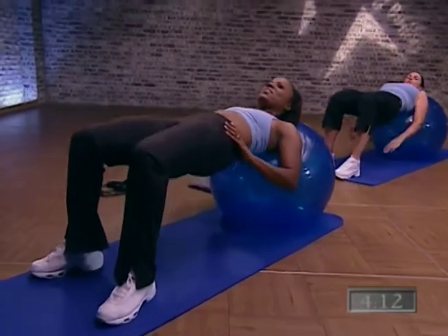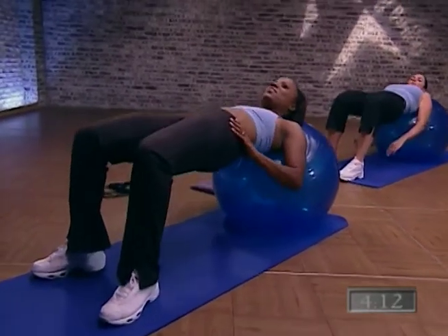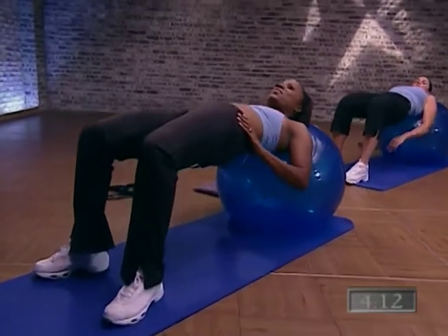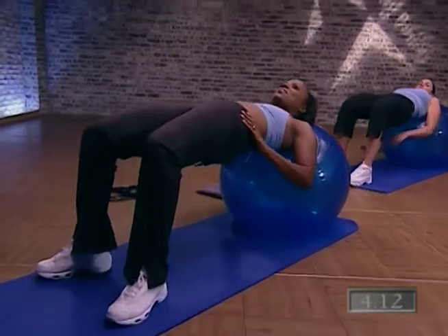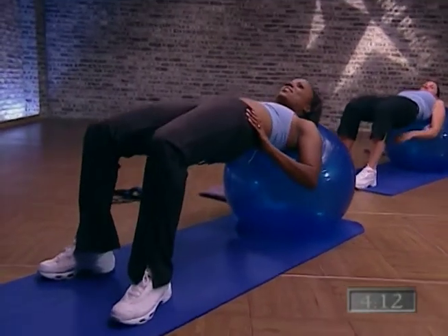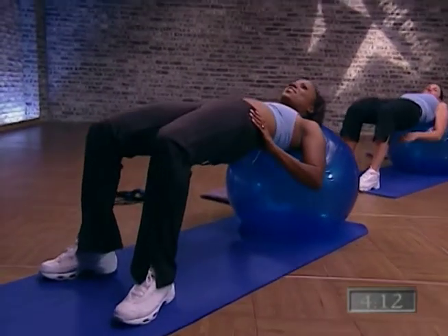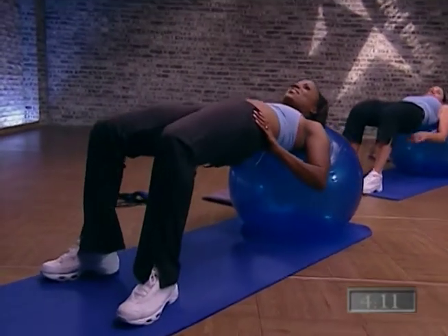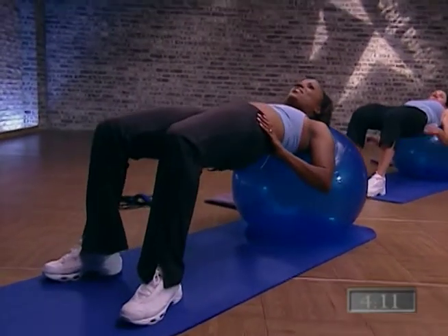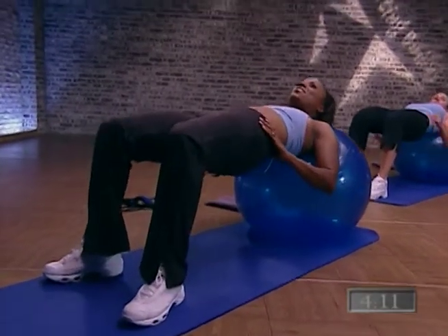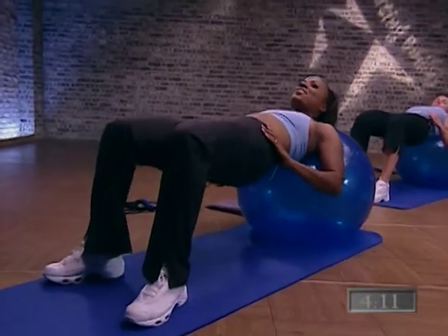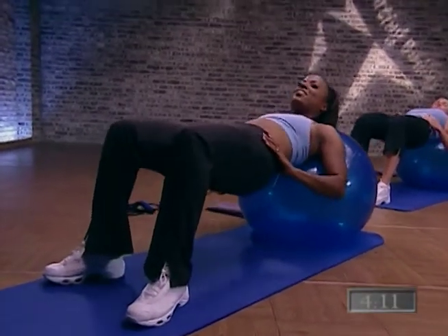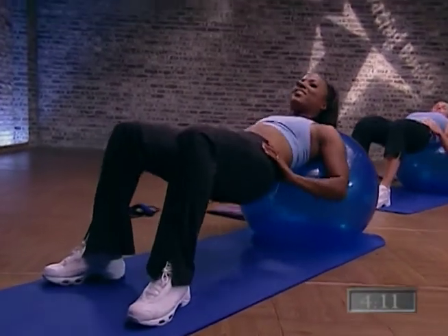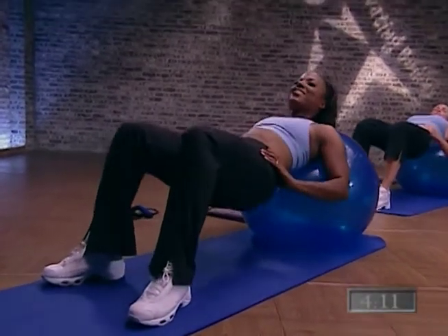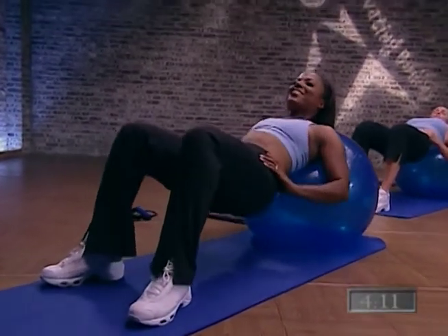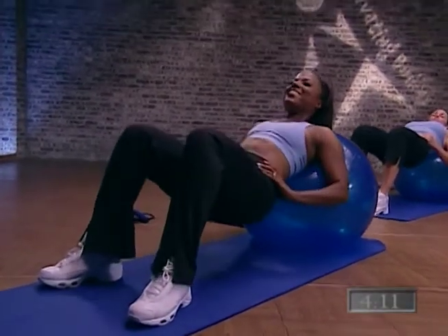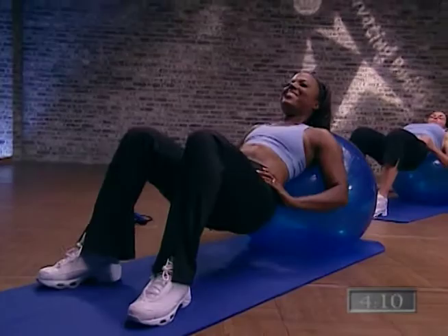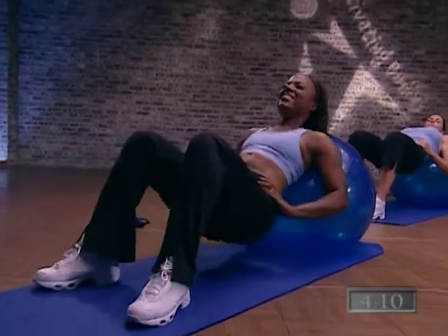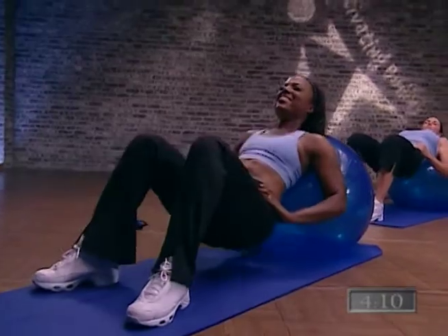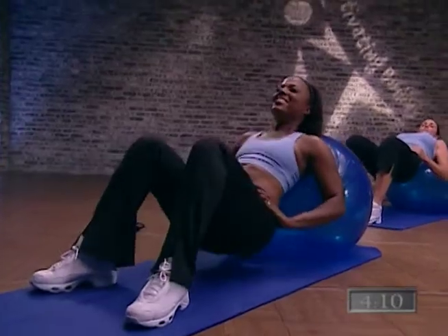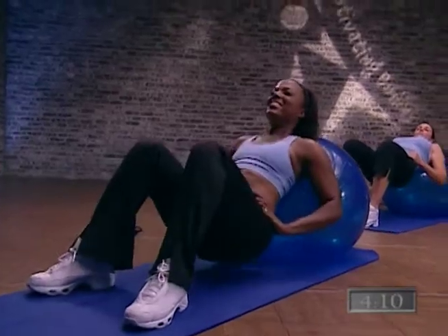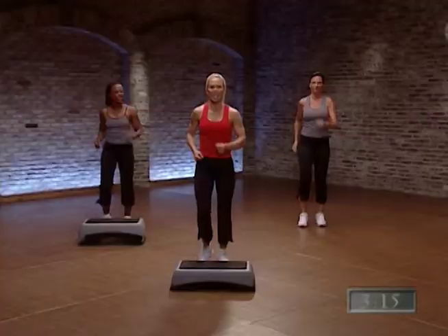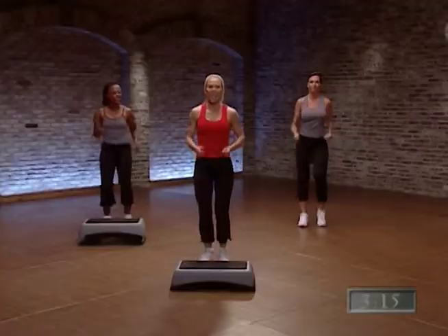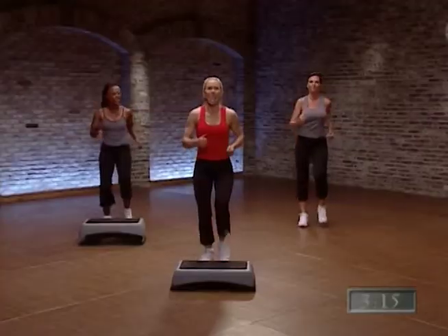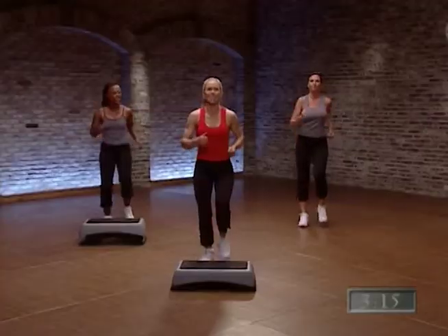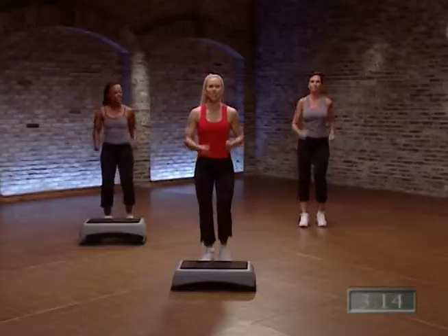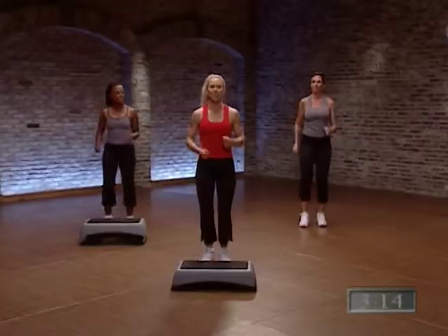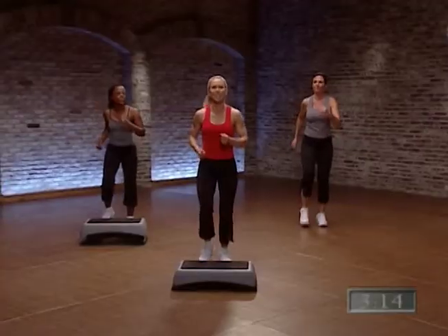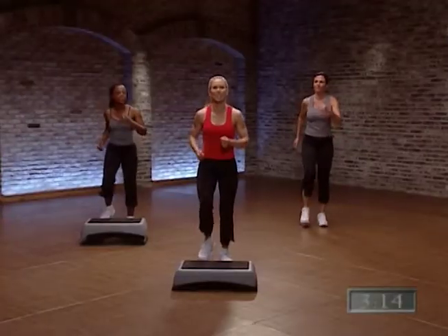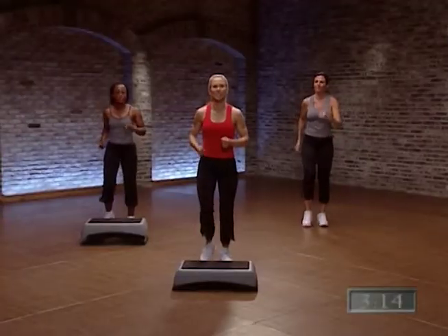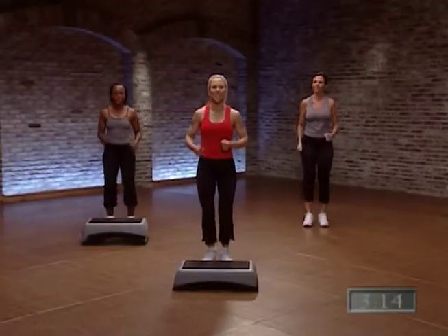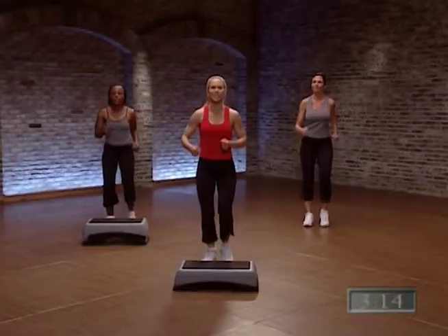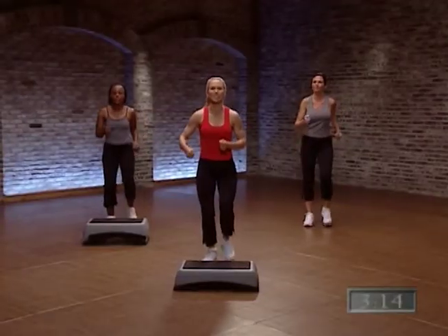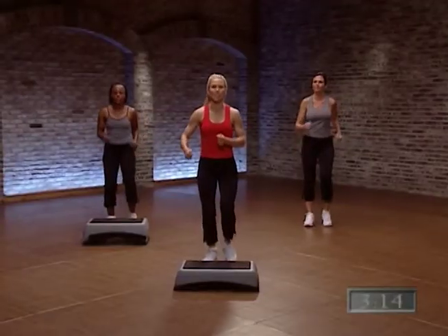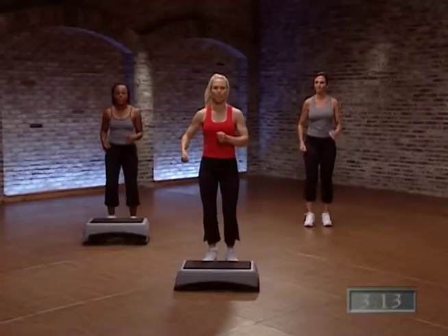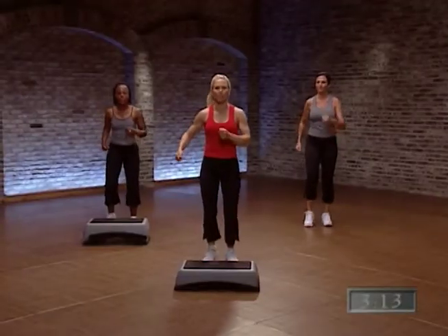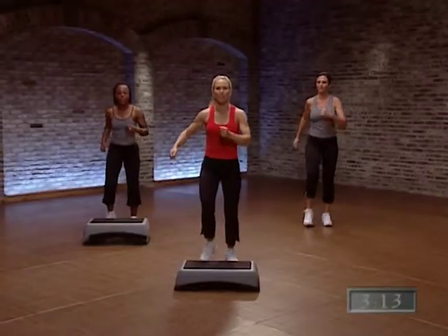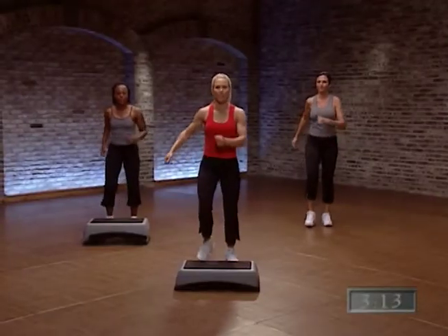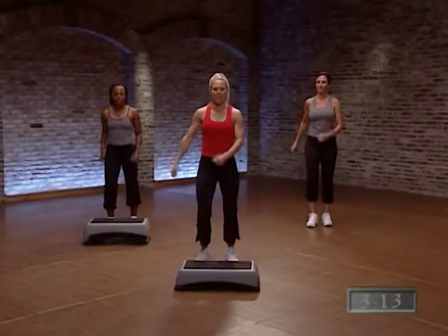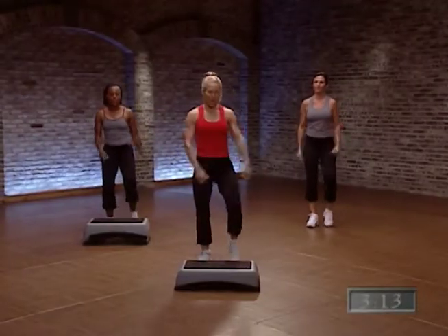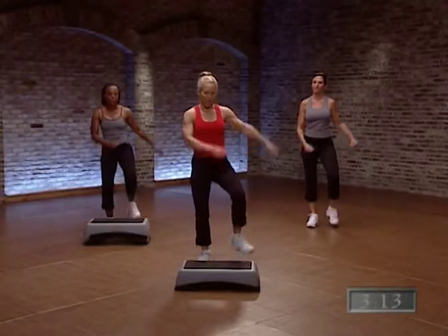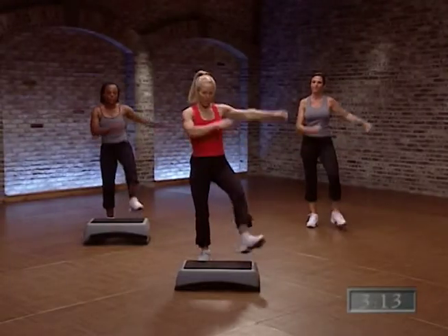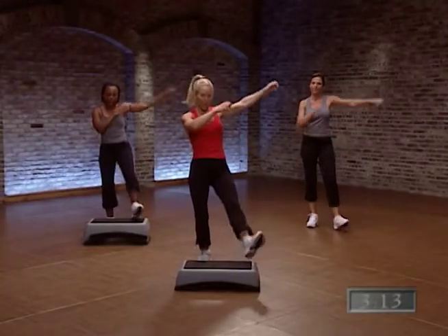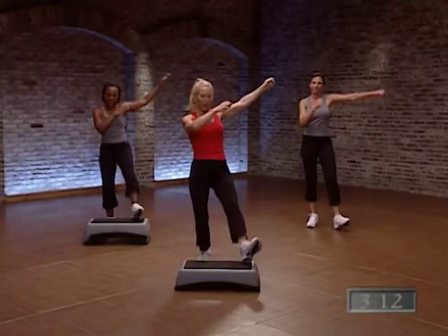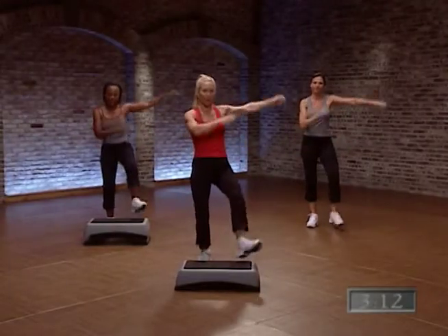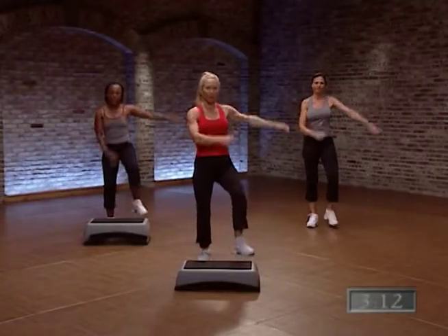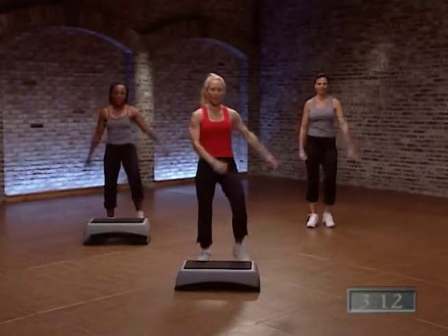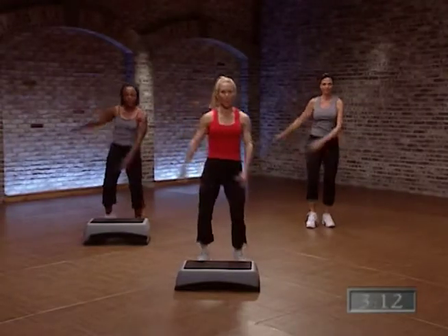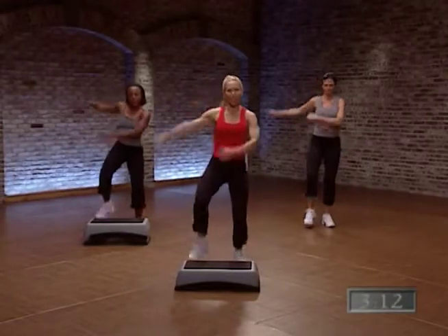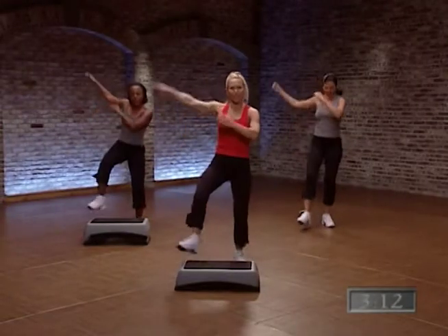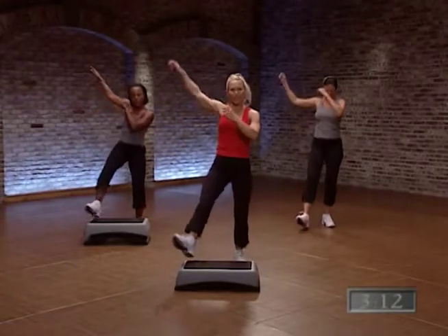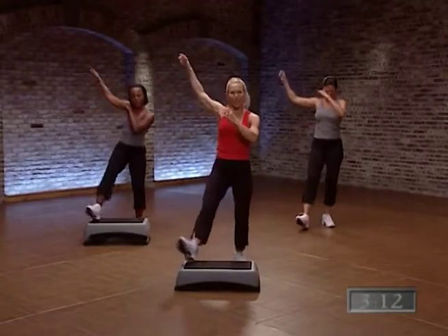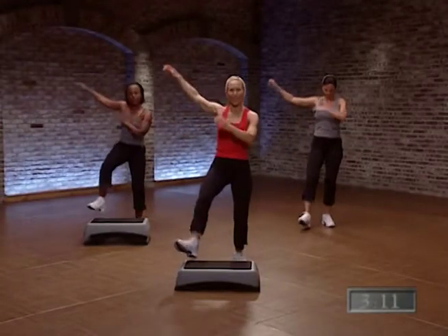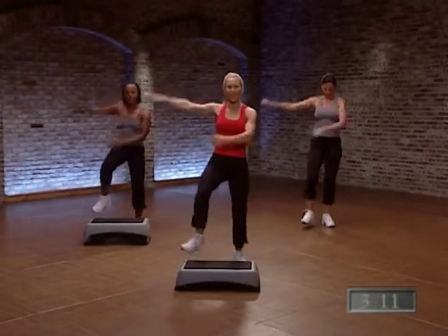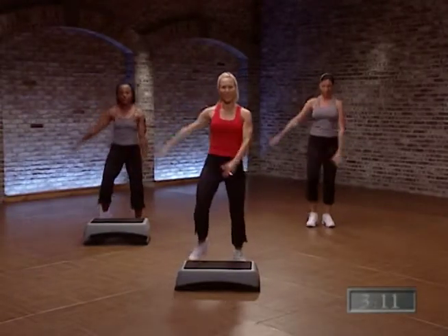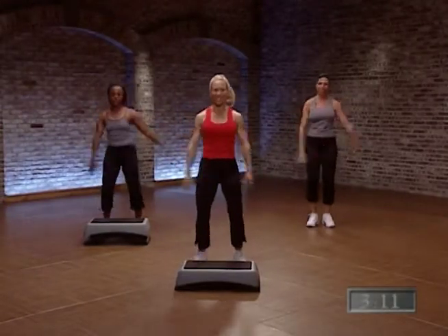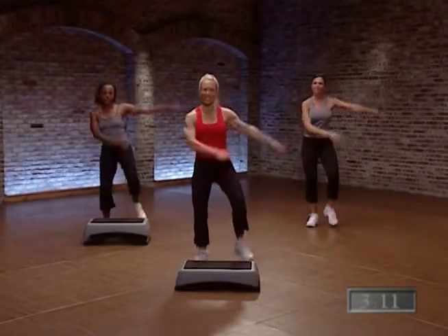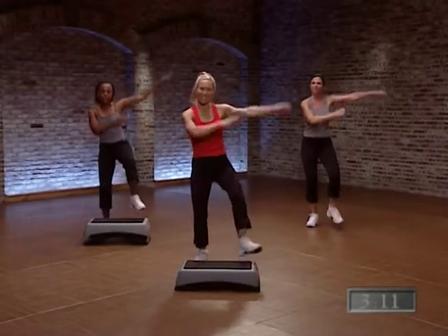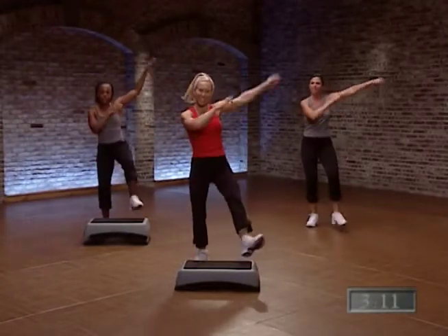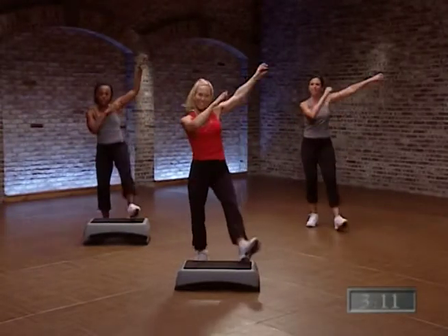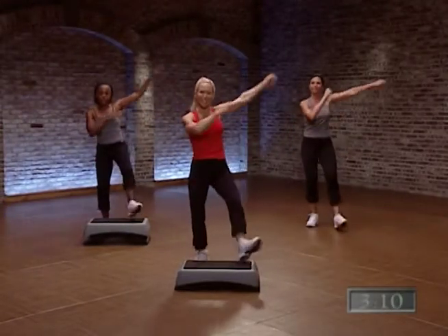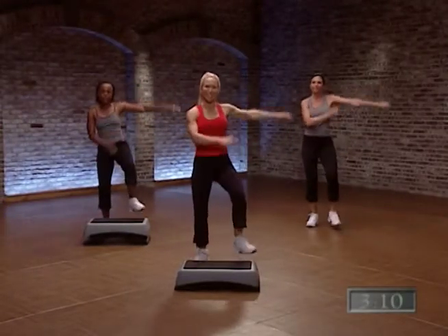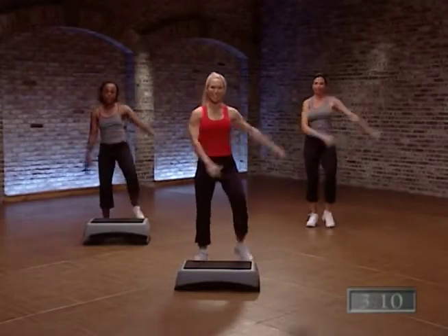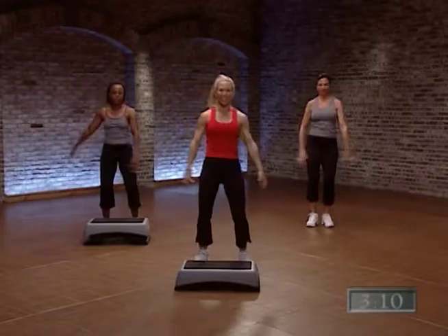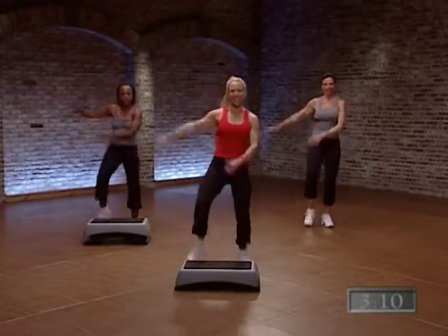How hard are you trying? That makes a big difference. And two heels on the step. Go. Go. Good.